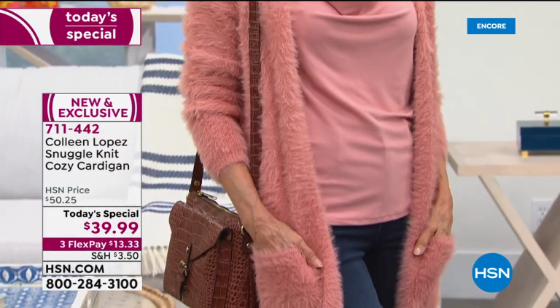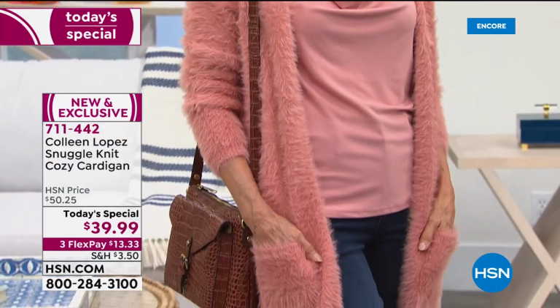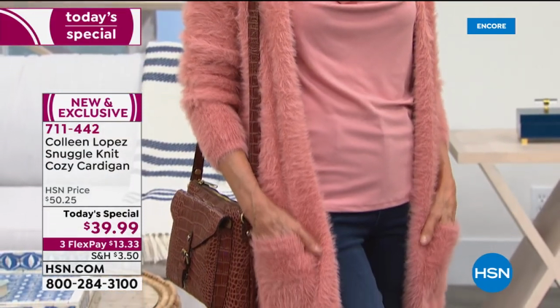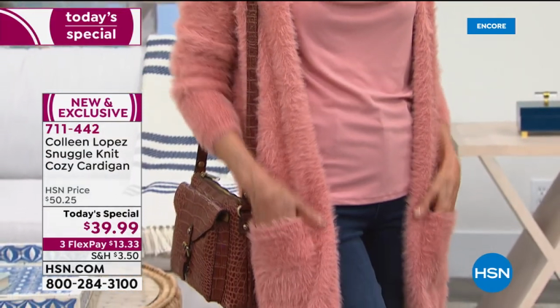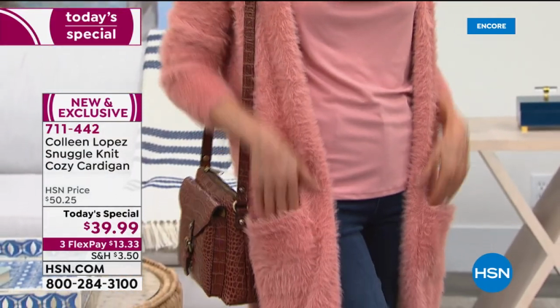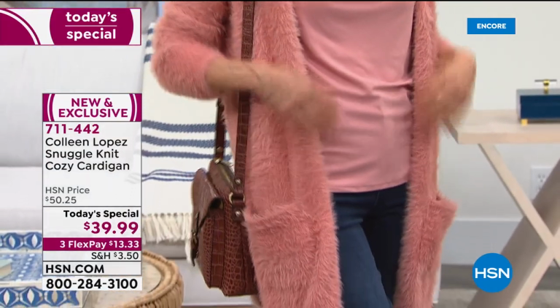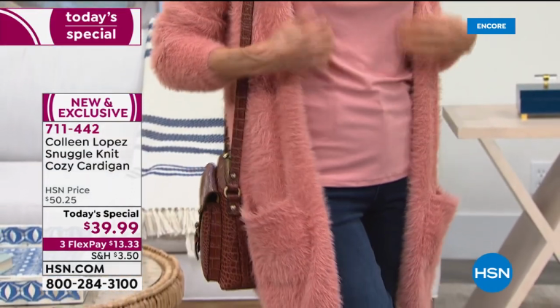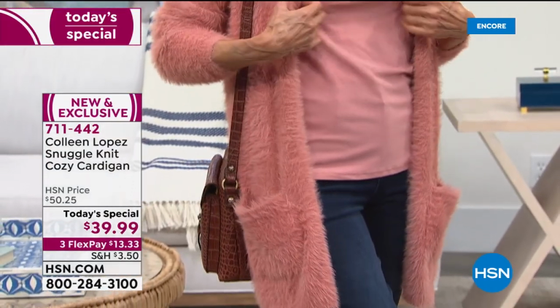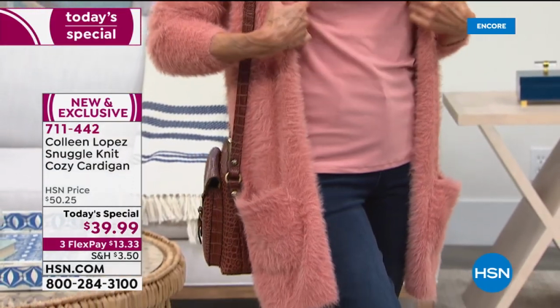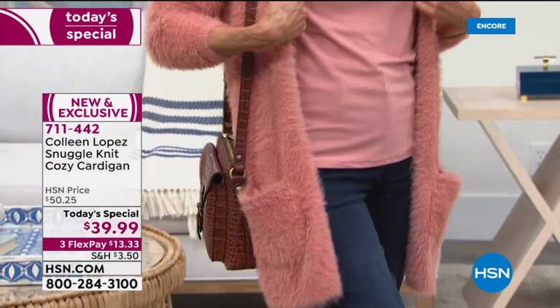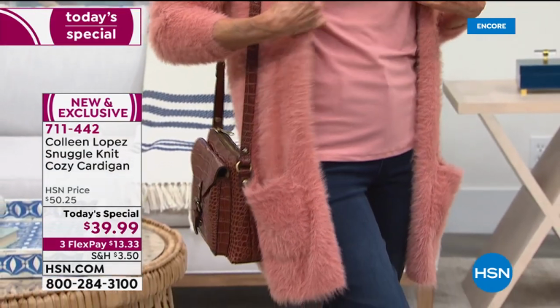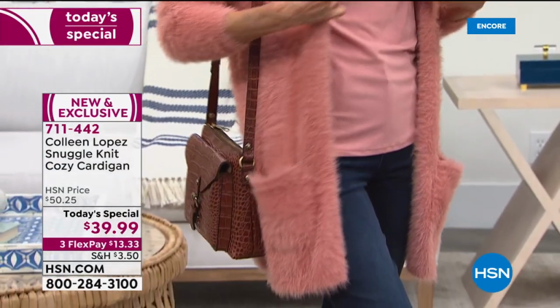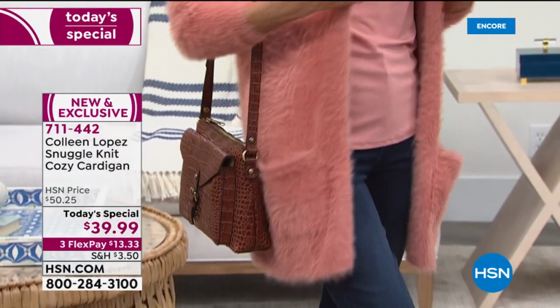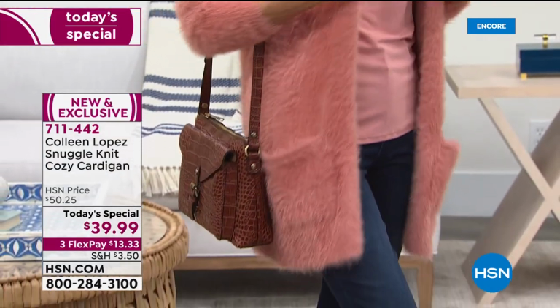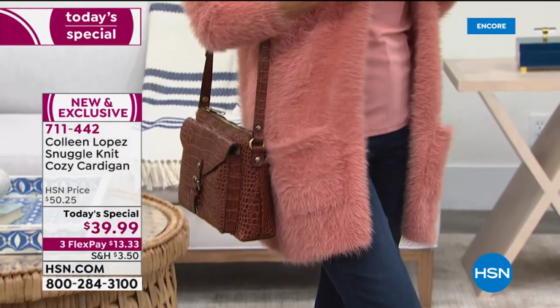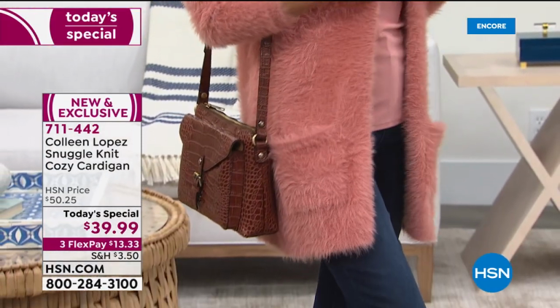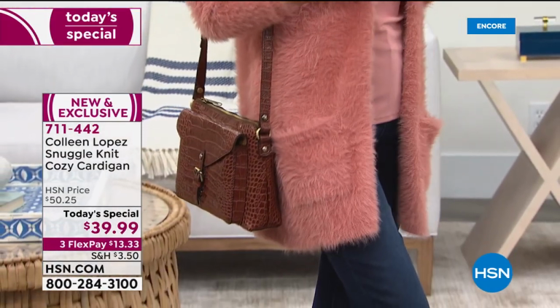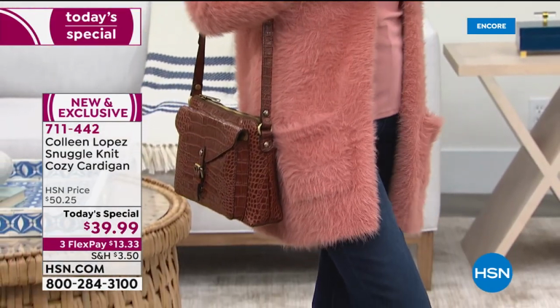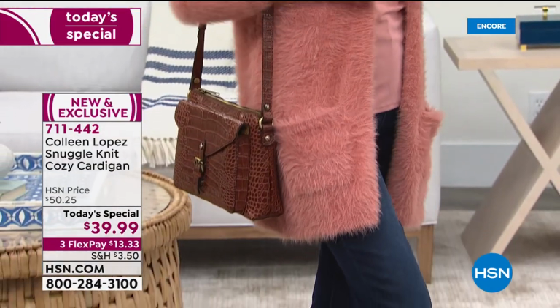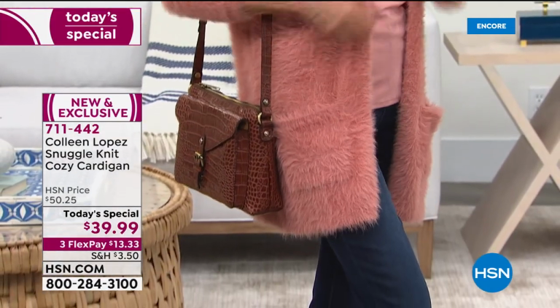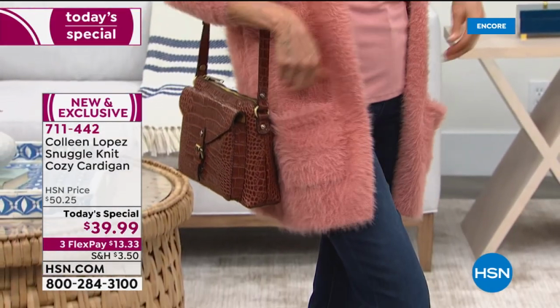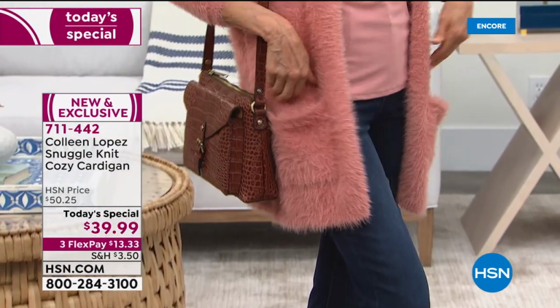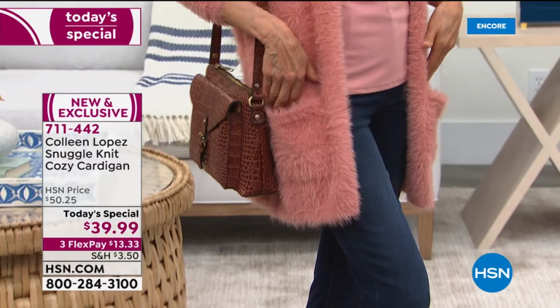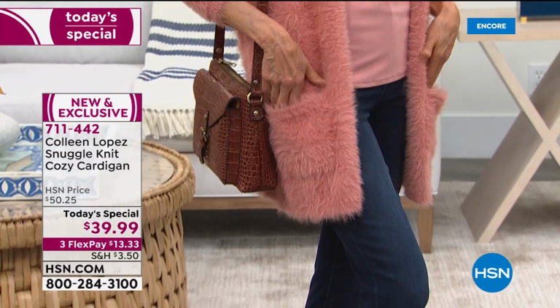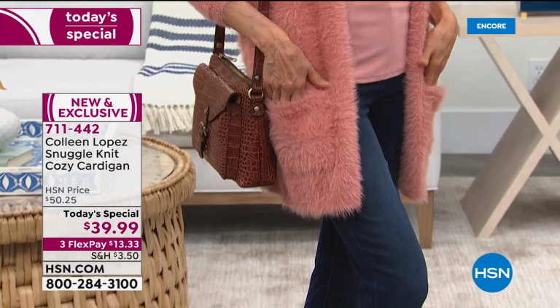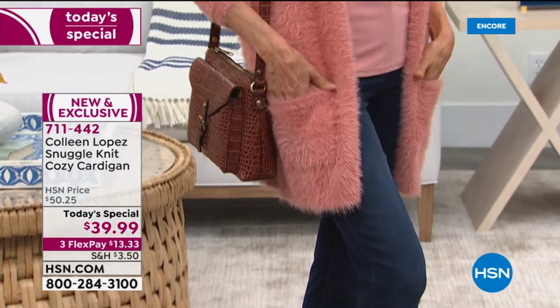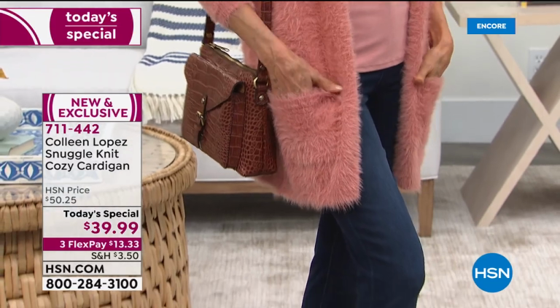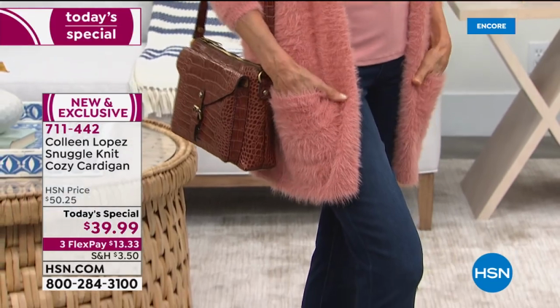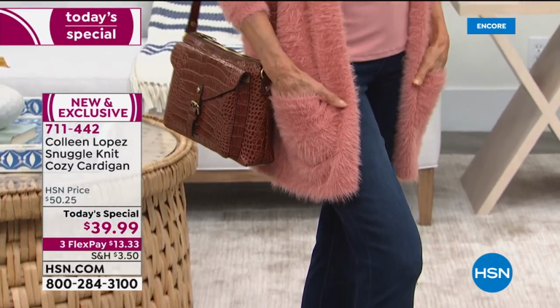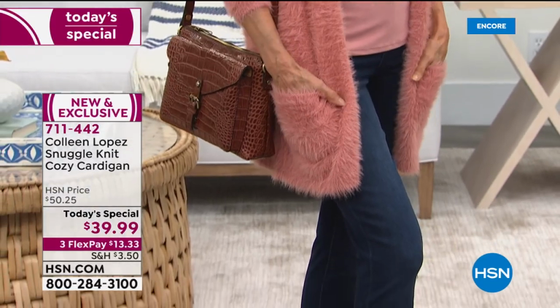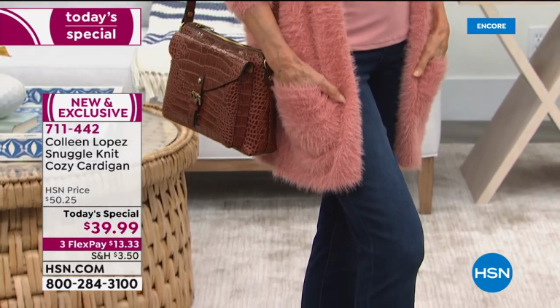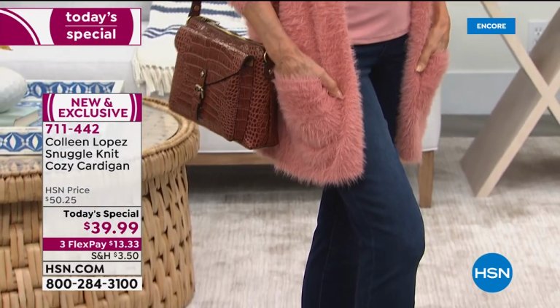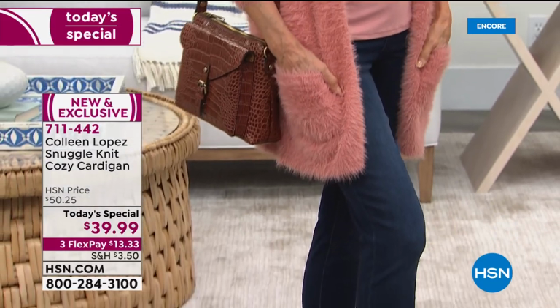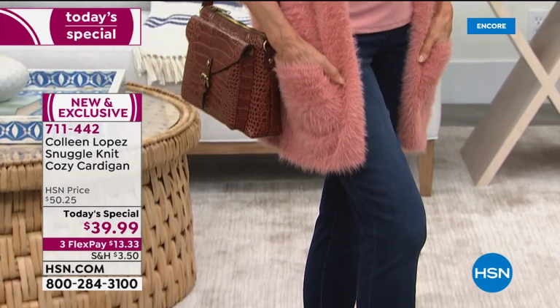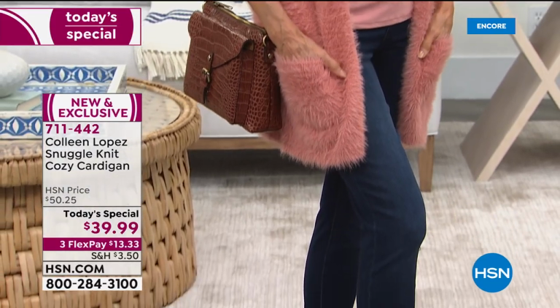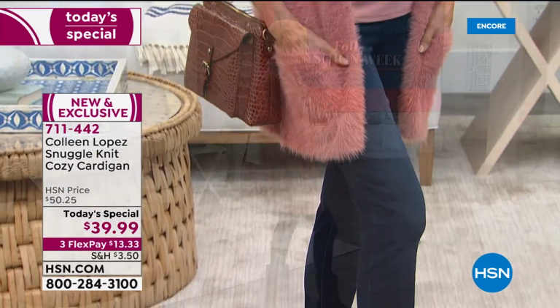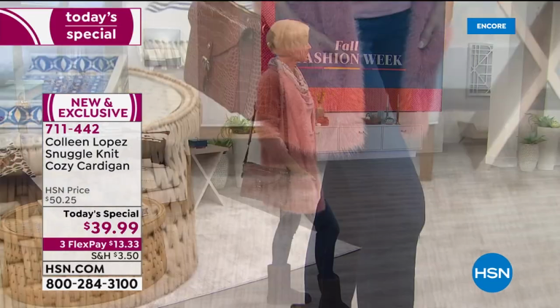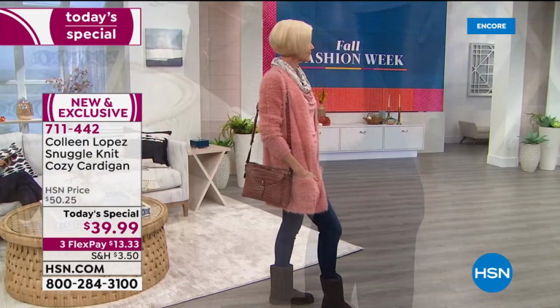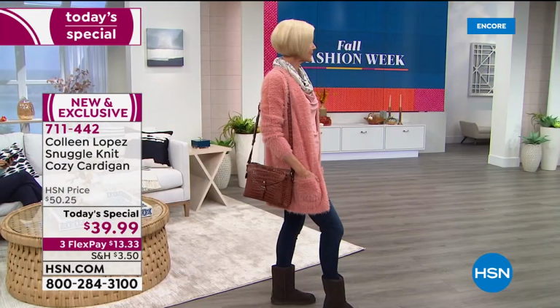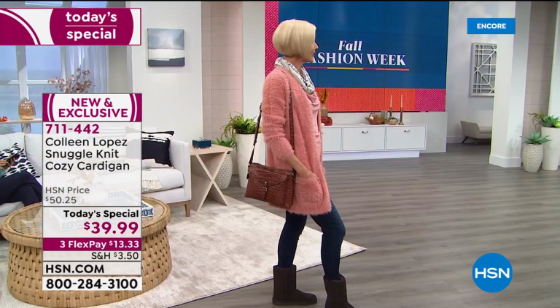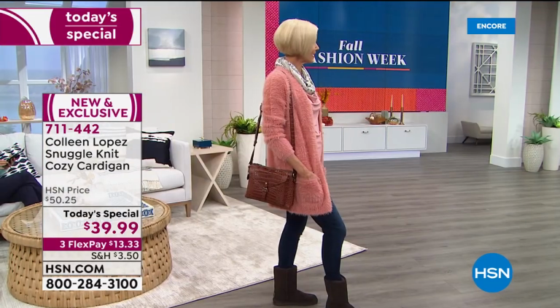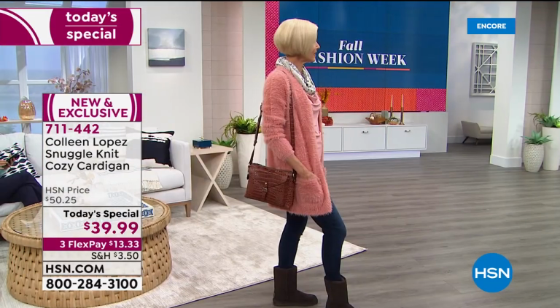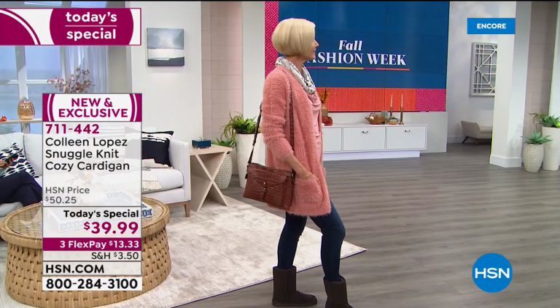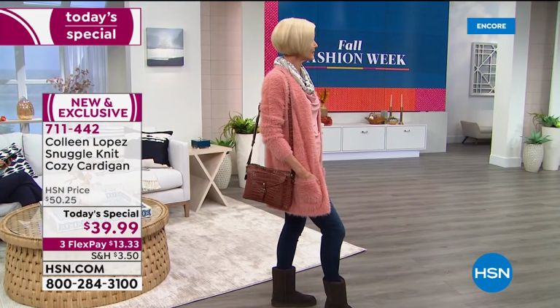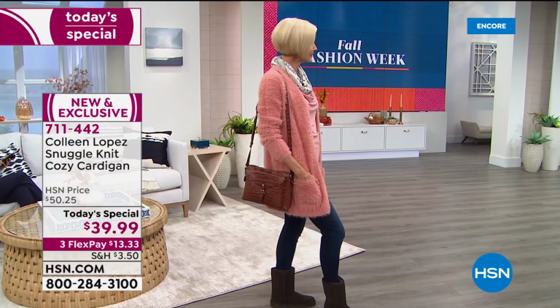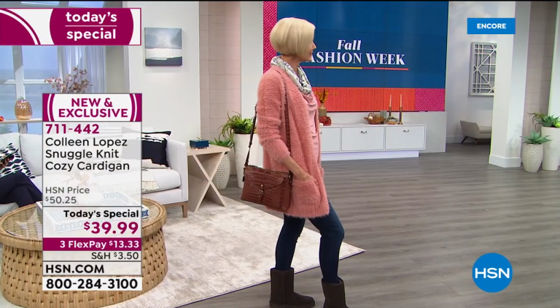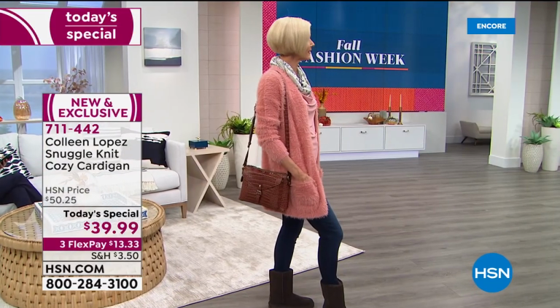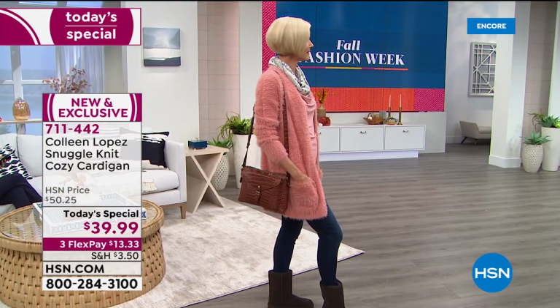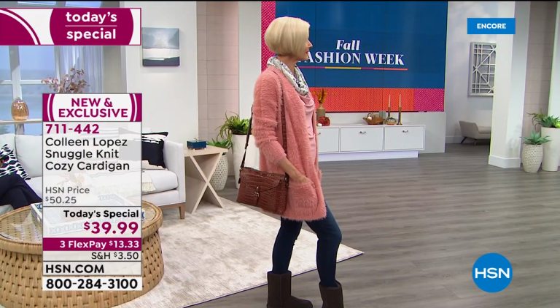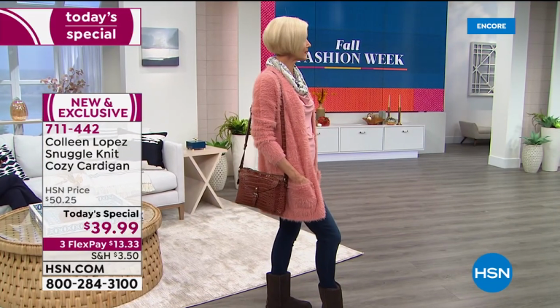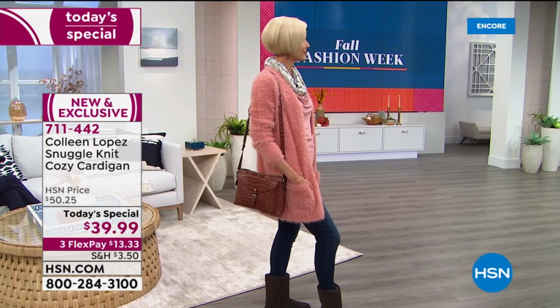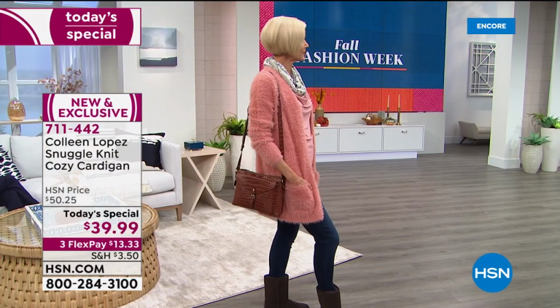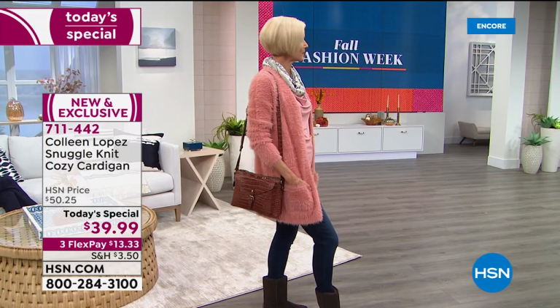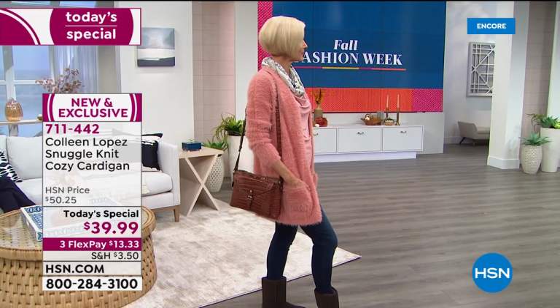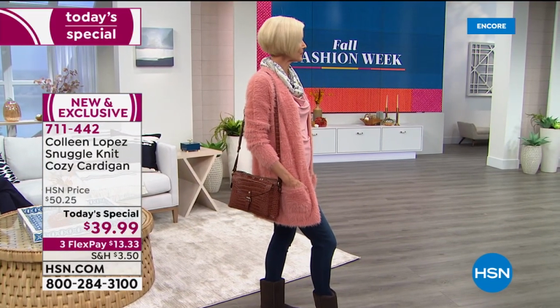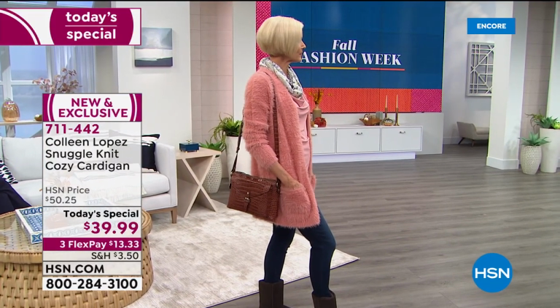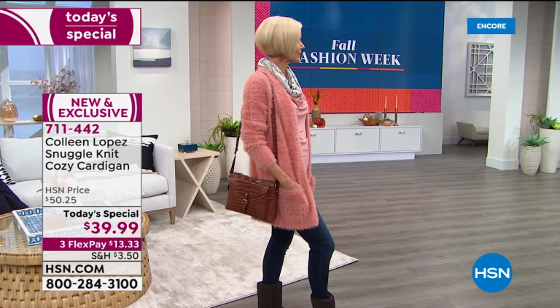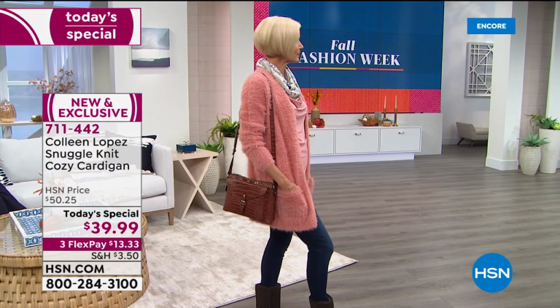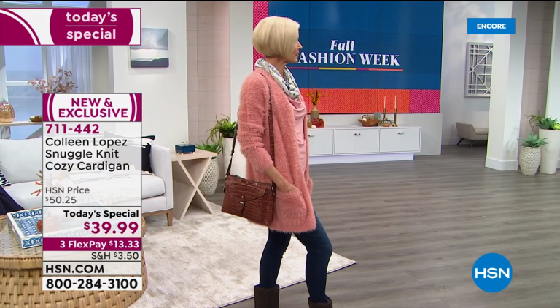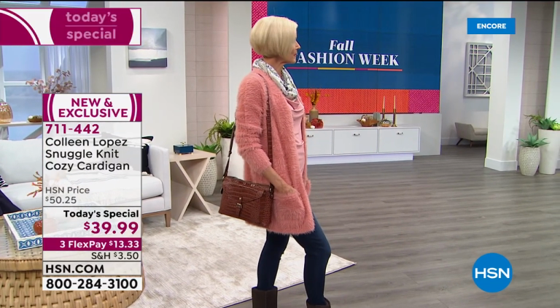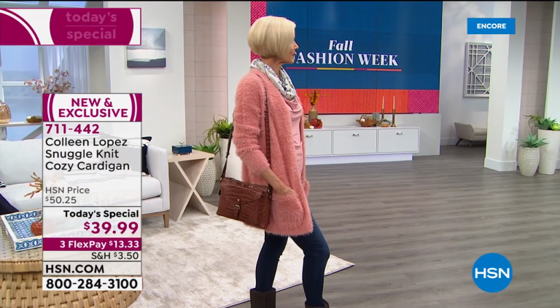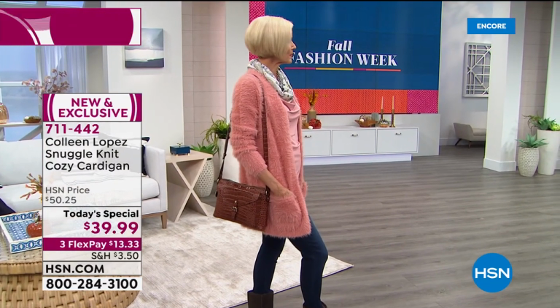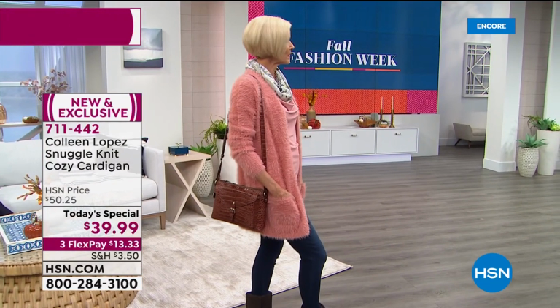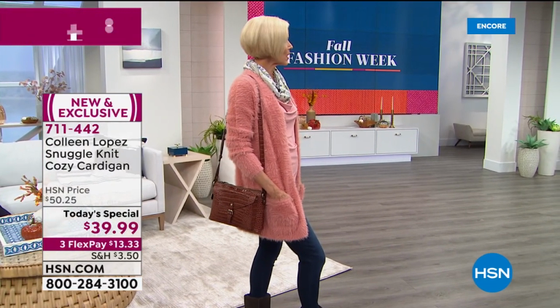I remember my graduation picture in high school — I wore an angora sweater. All my girlfriends and I, mine was a pale pink angora.